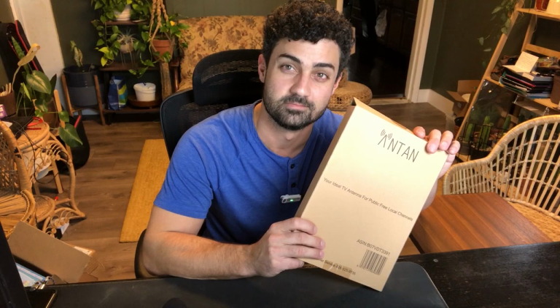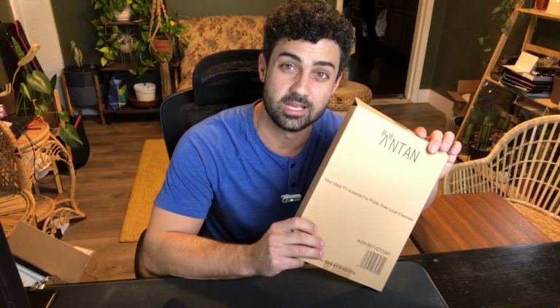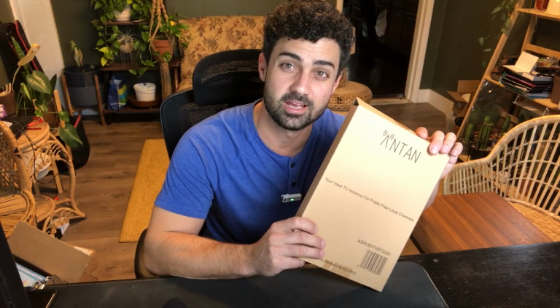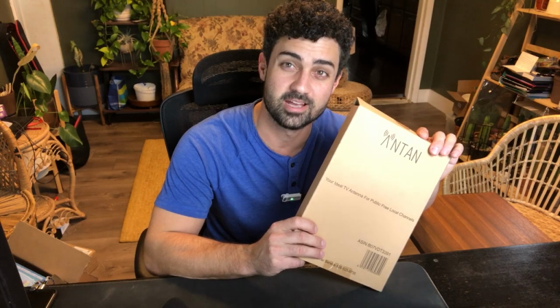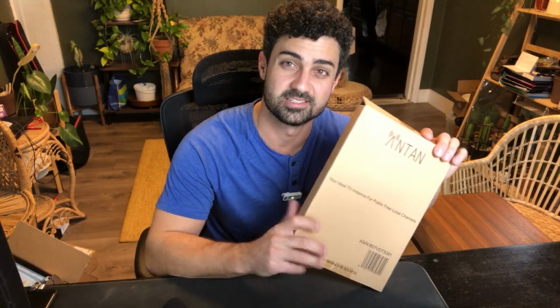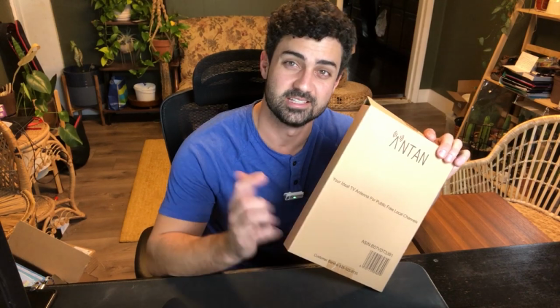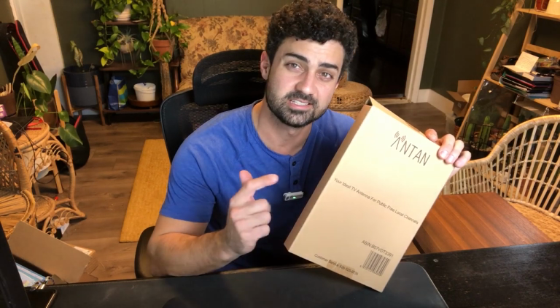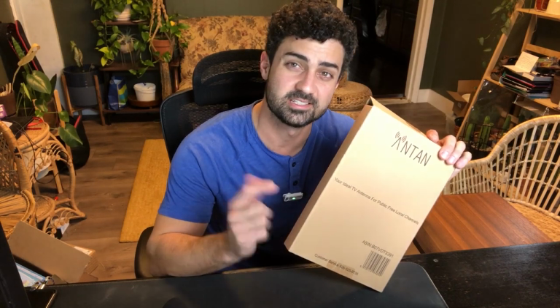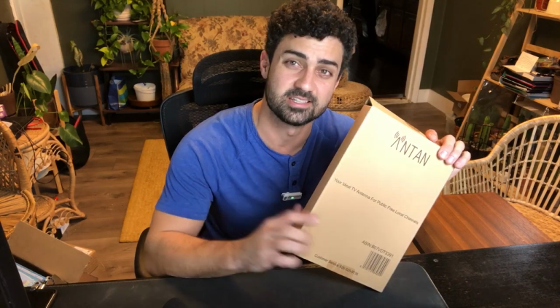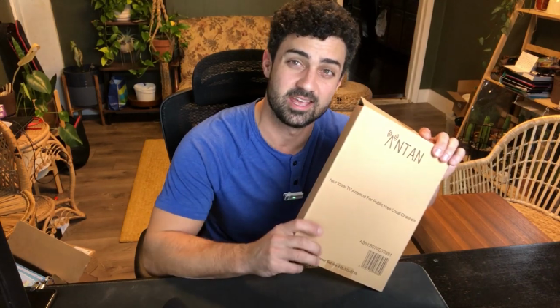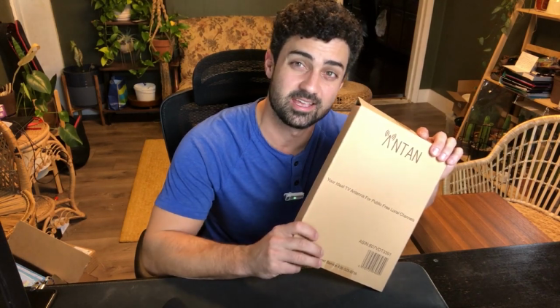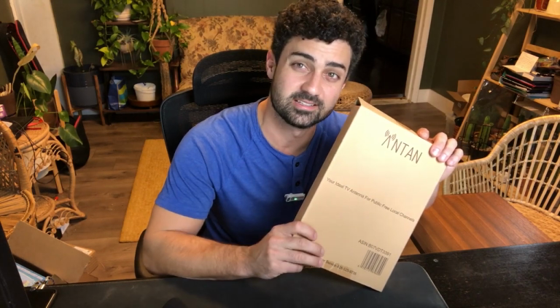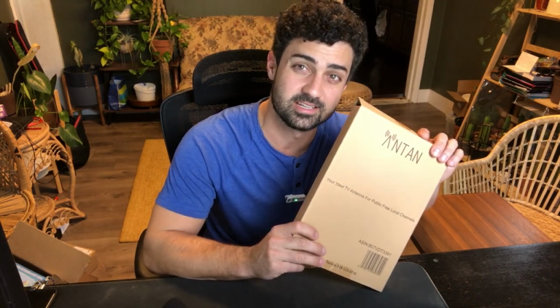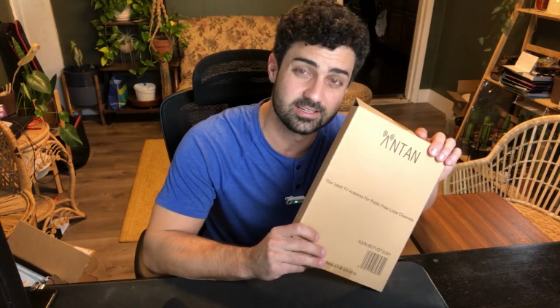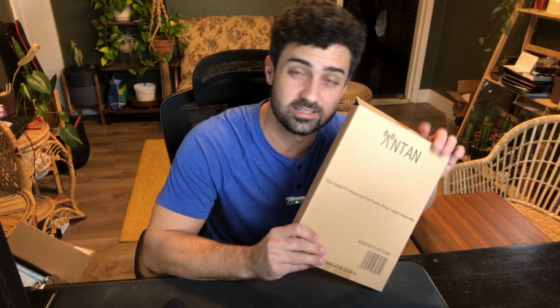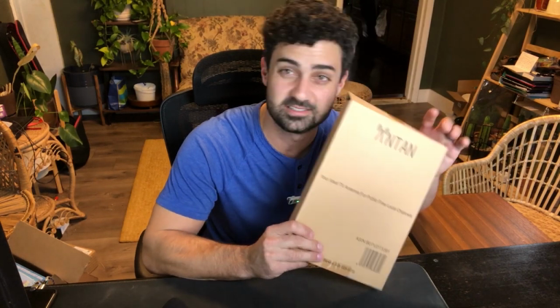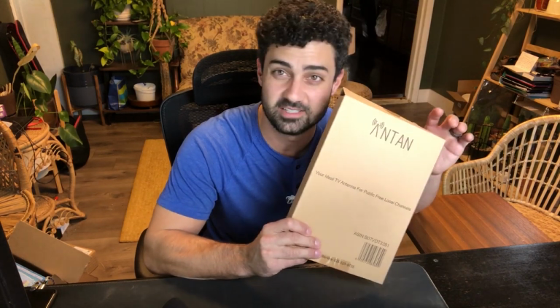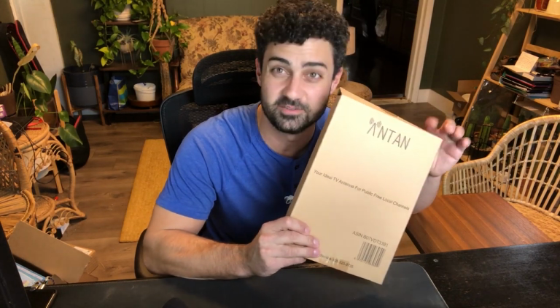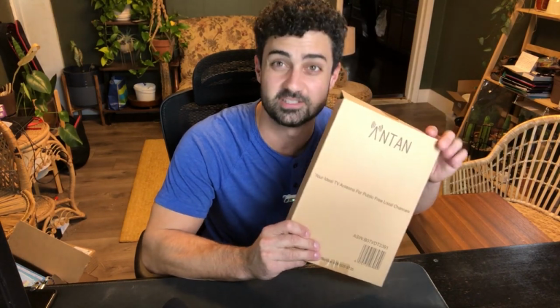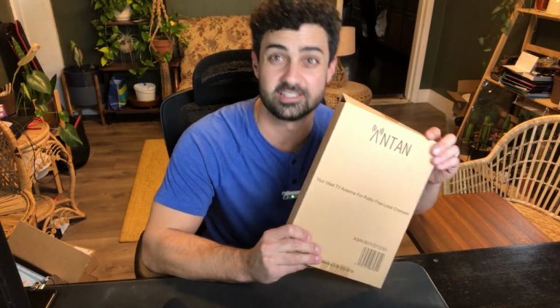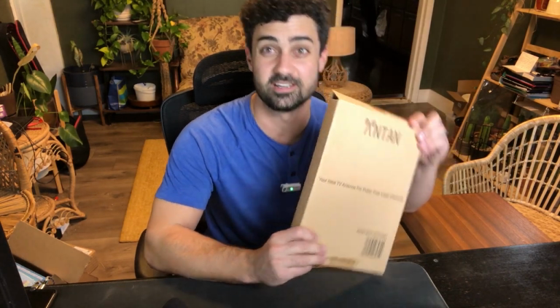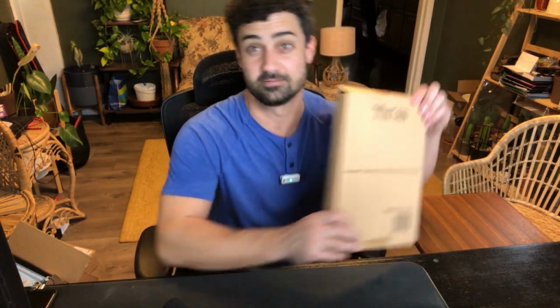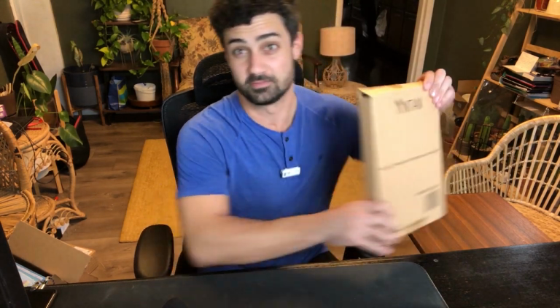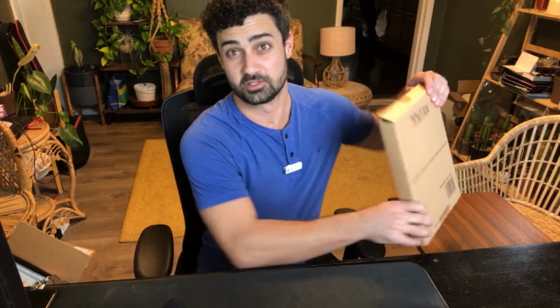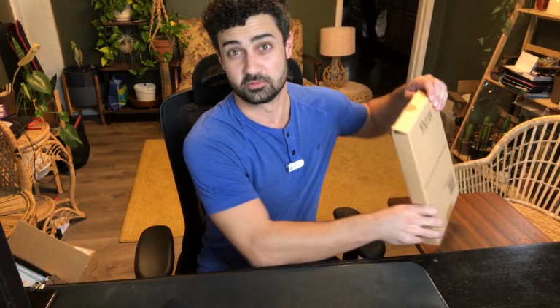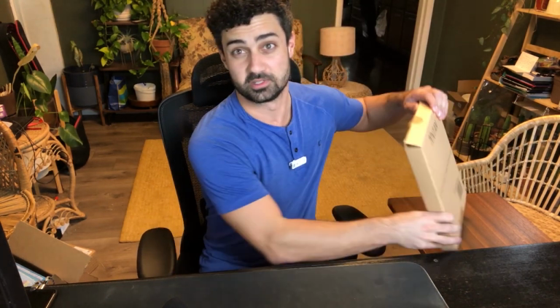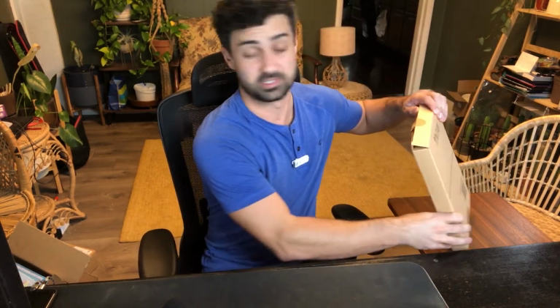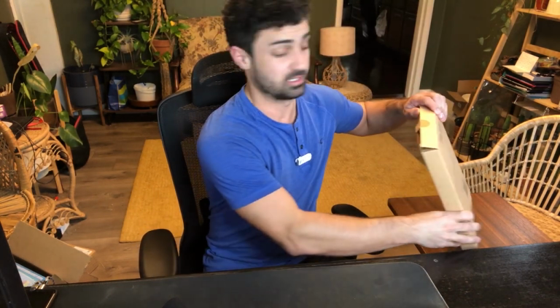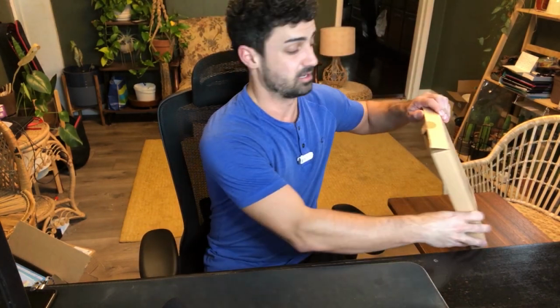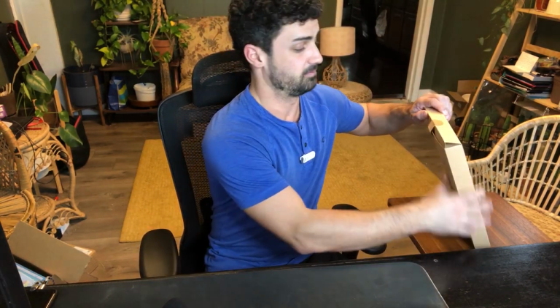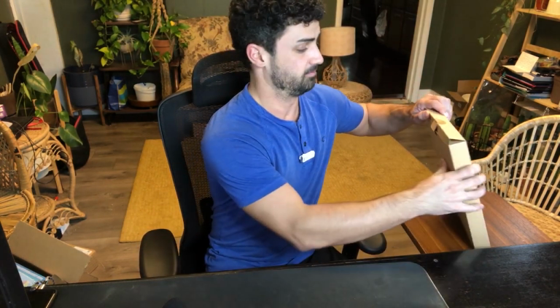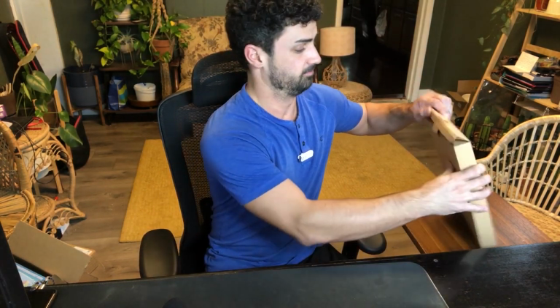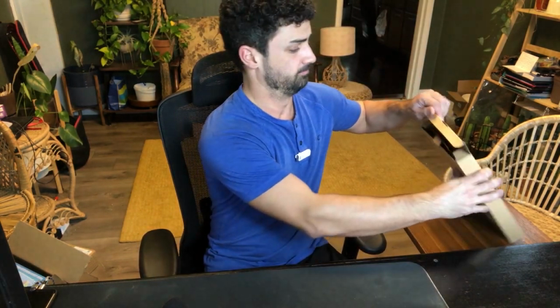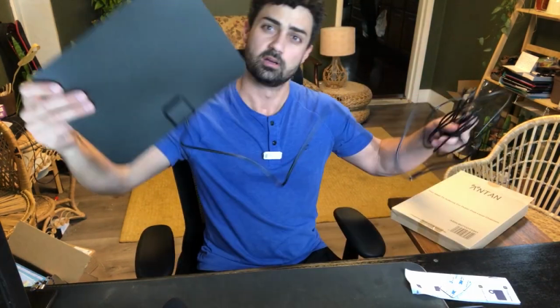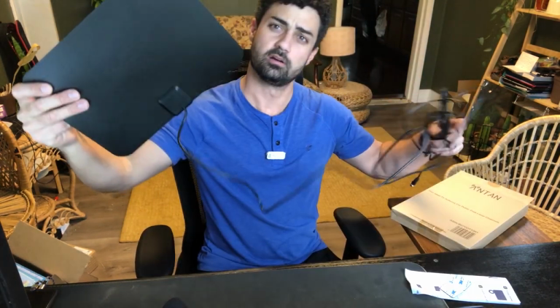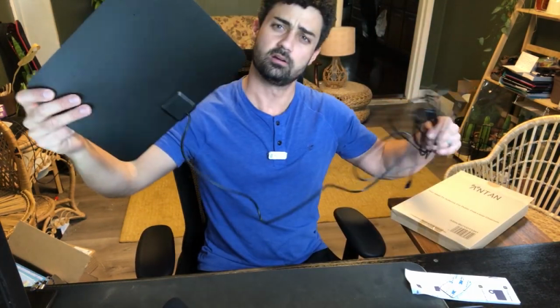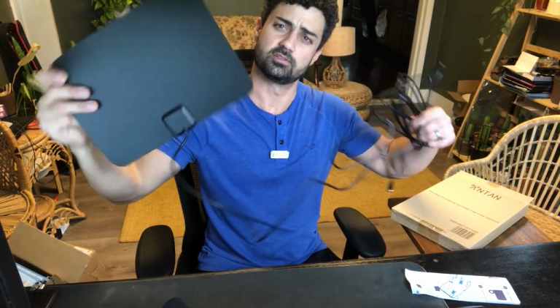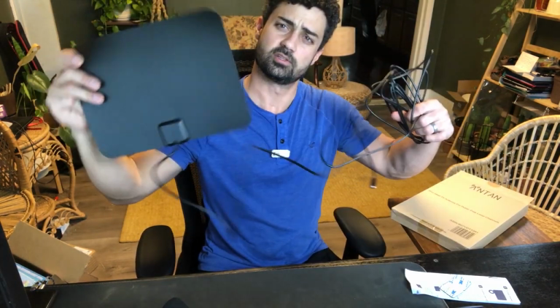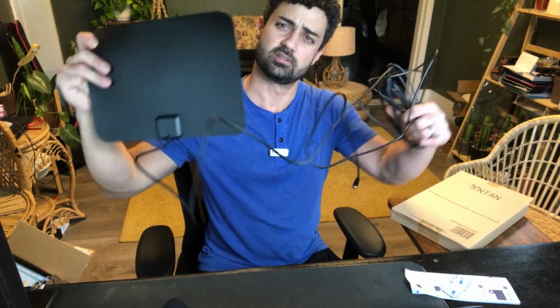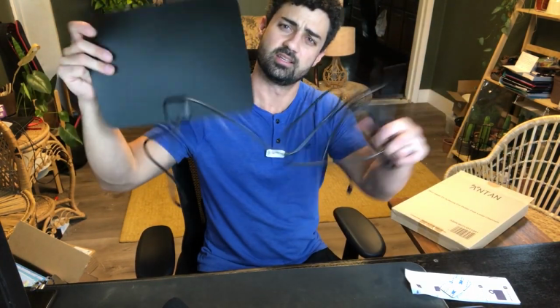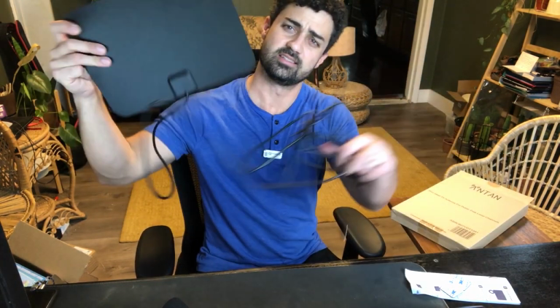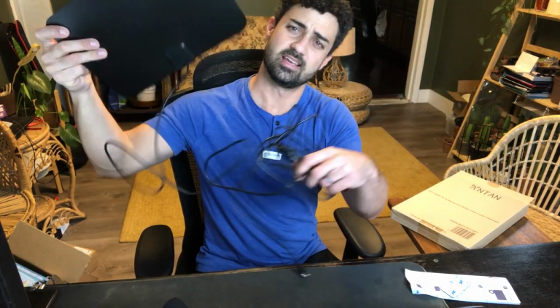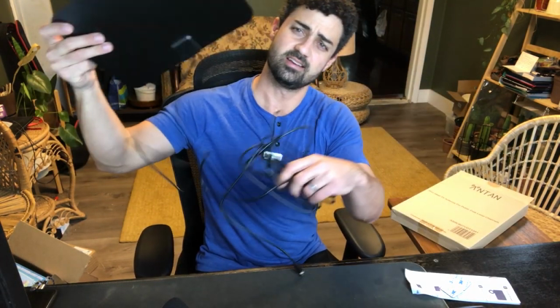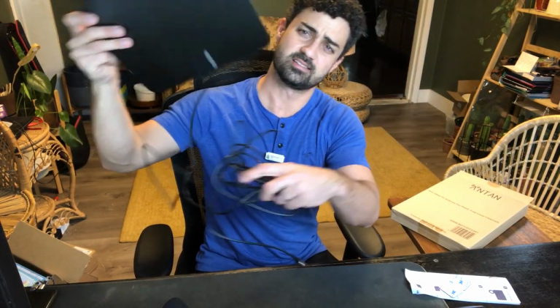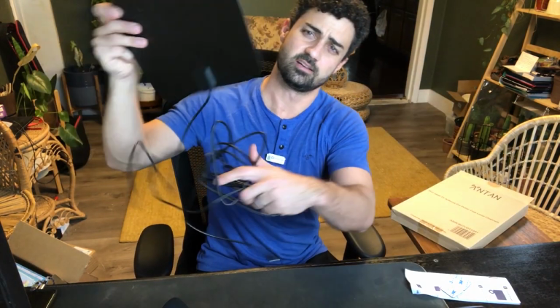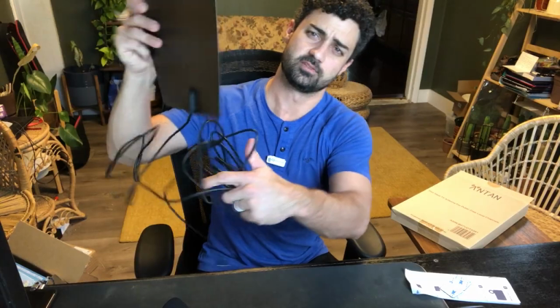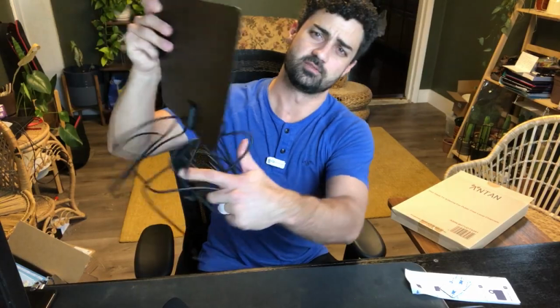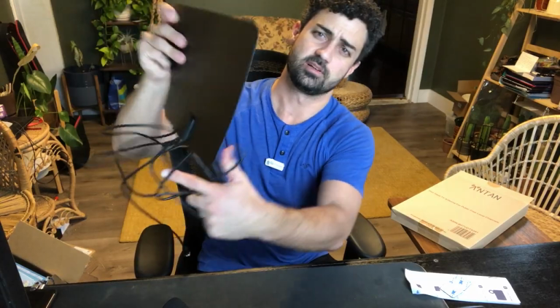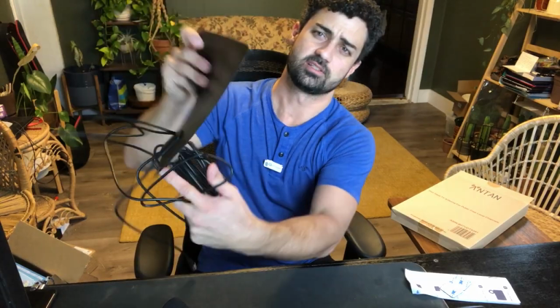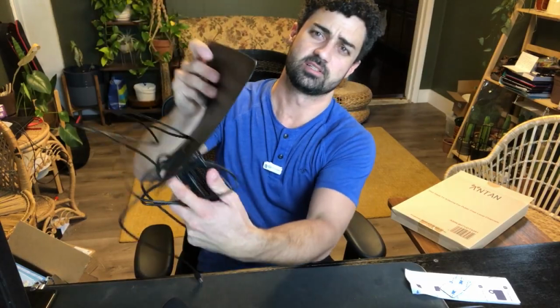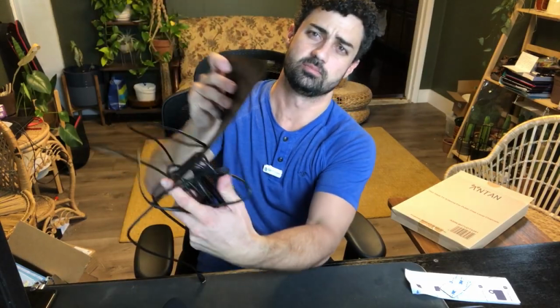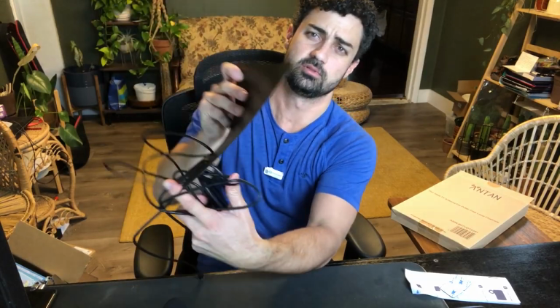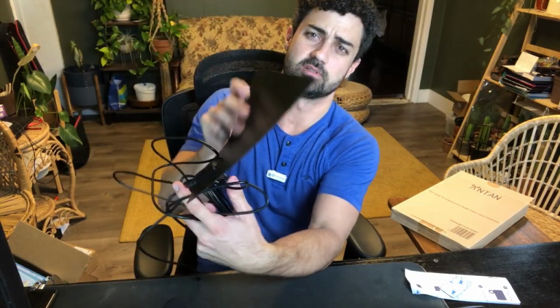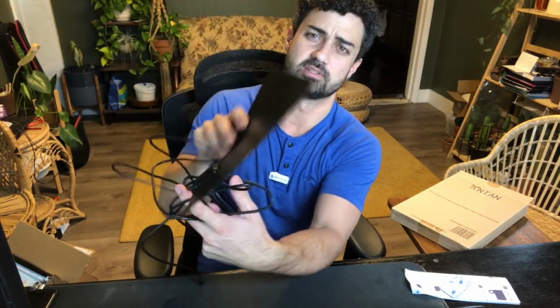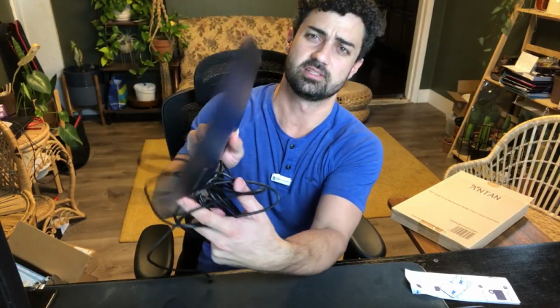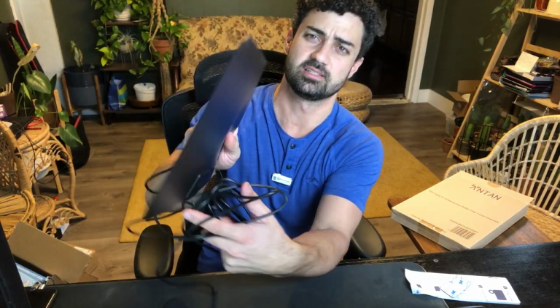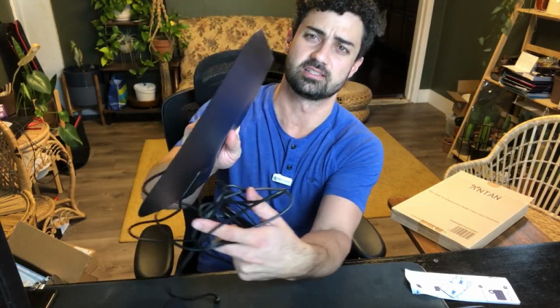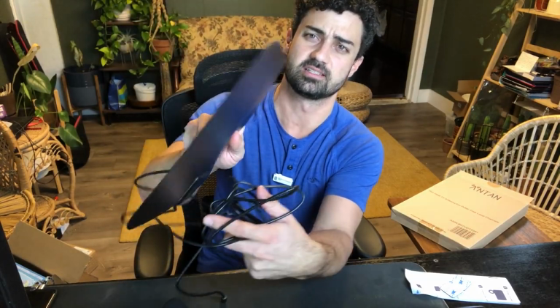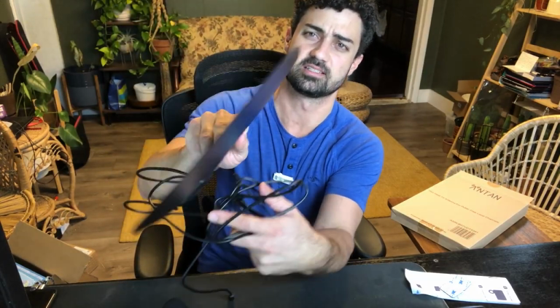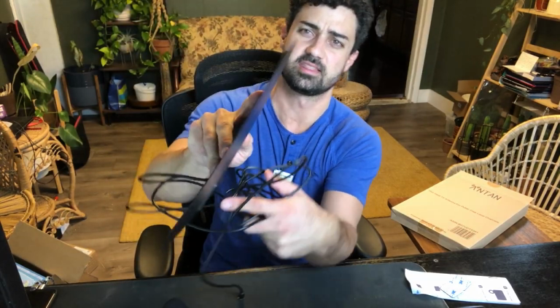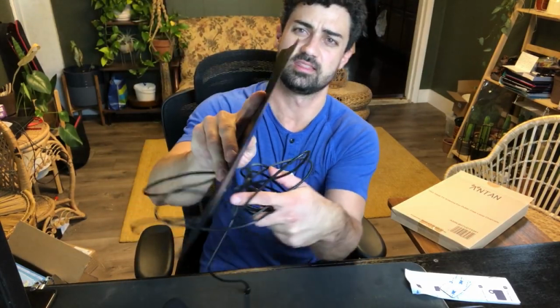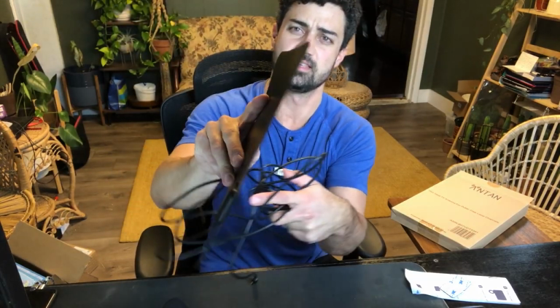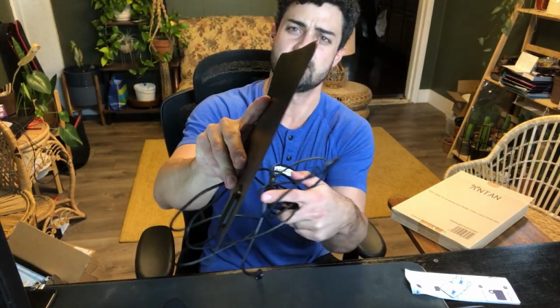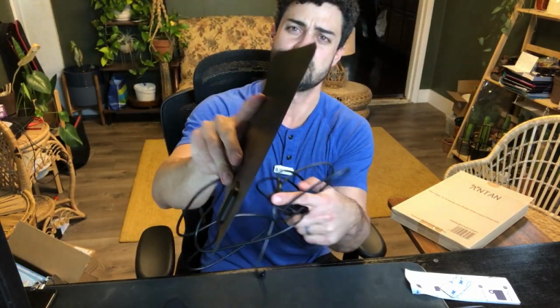Hey guys, this is the Antan TV antenna. Let's open this thing up. The antenna itself is very simple — you can see it's this thin, sort of flexible plastic sheet.